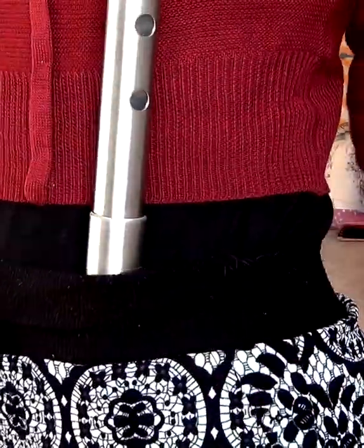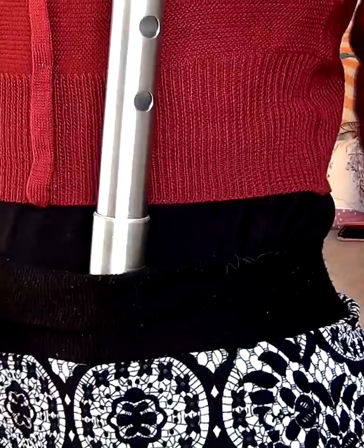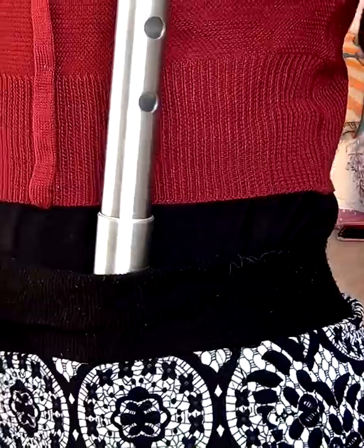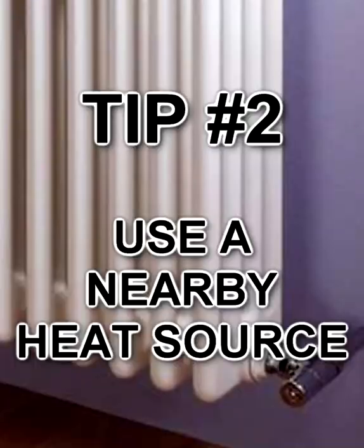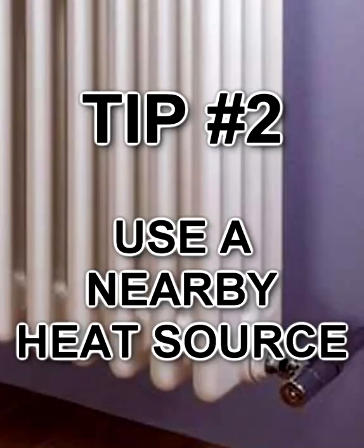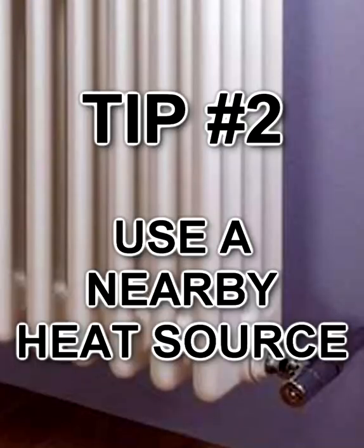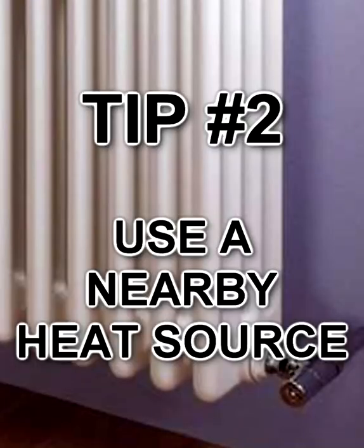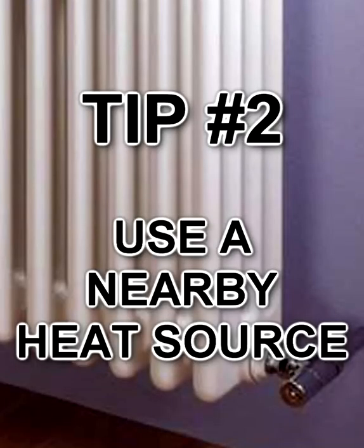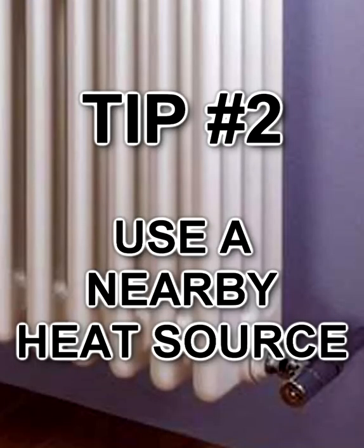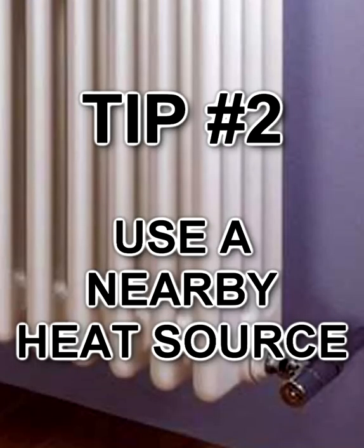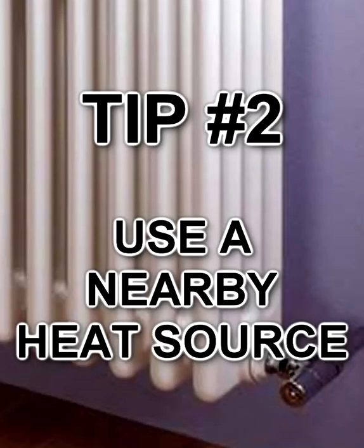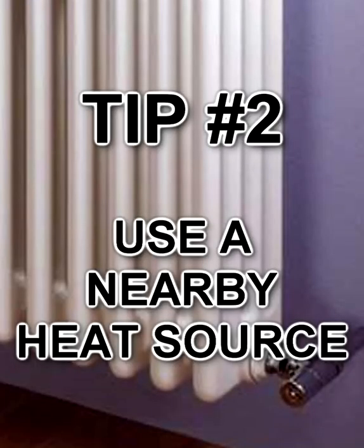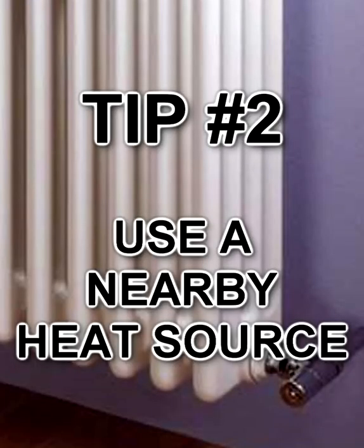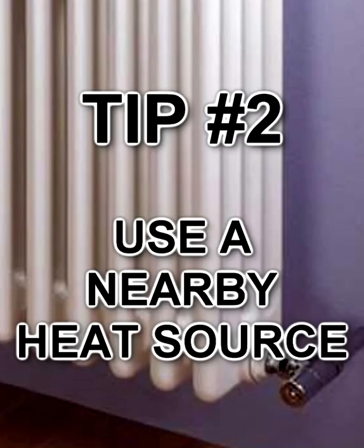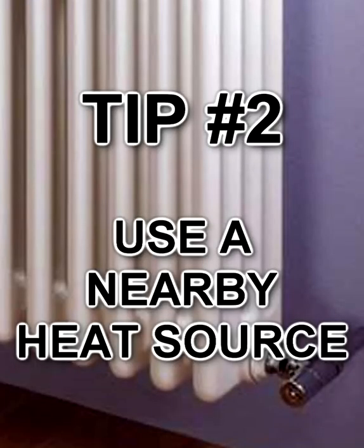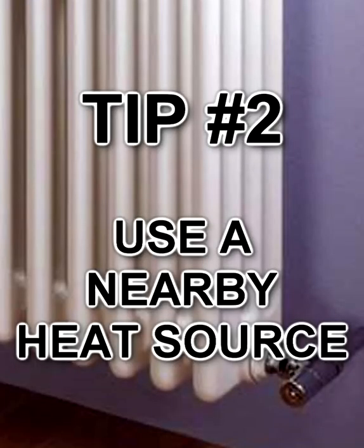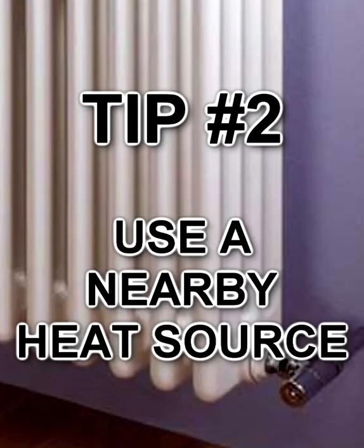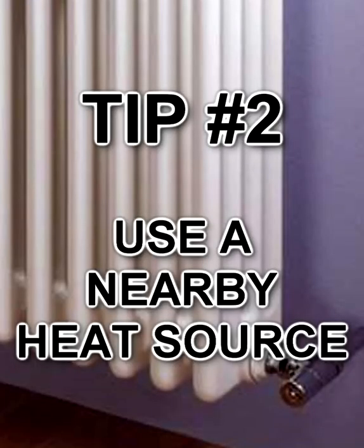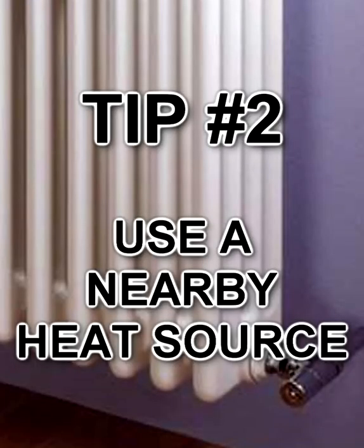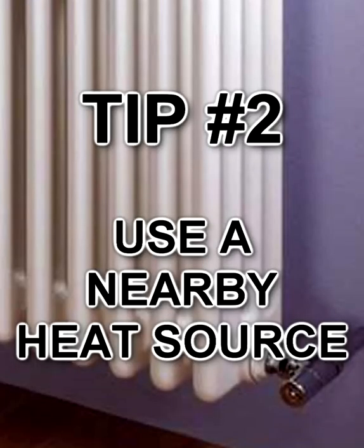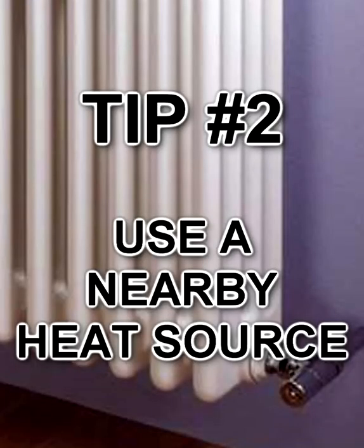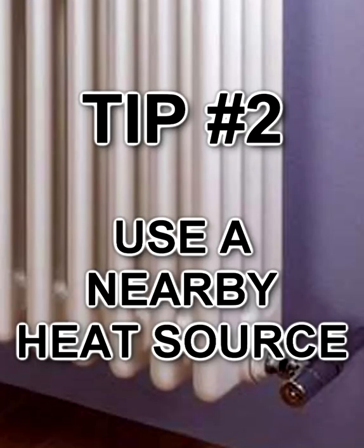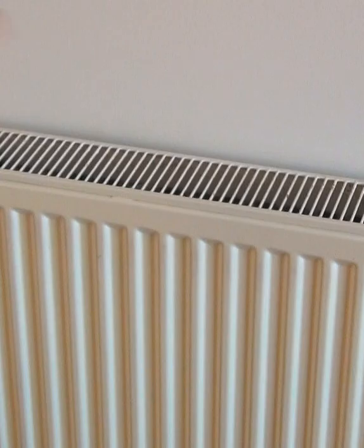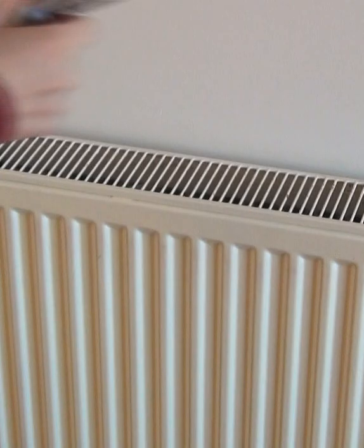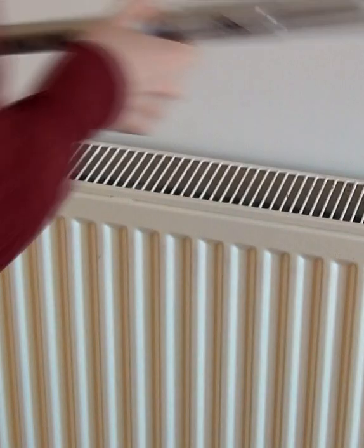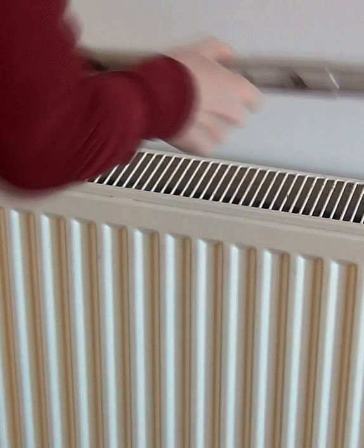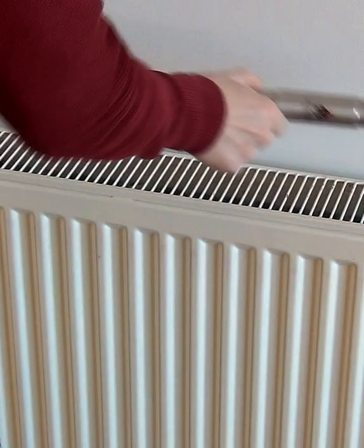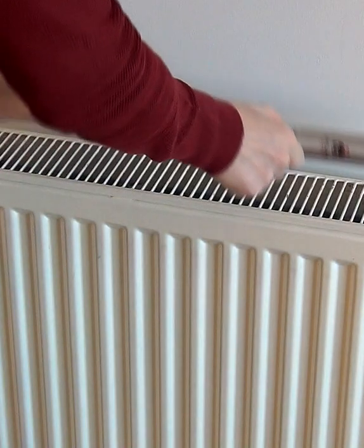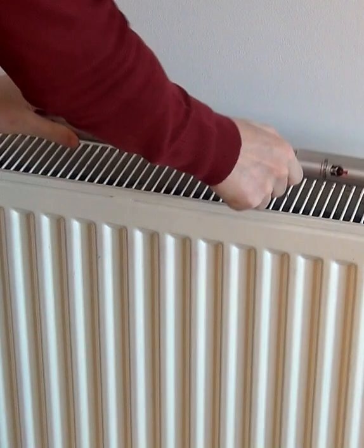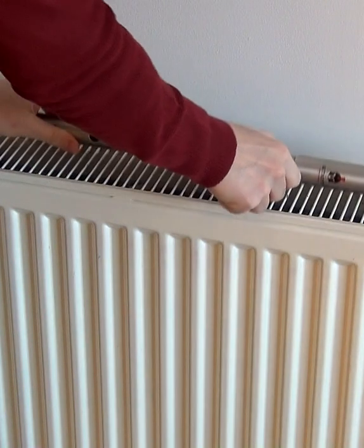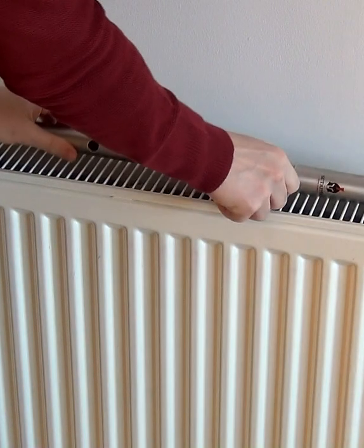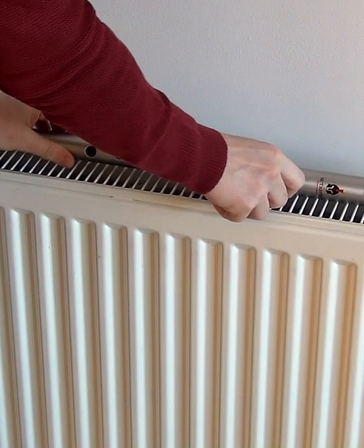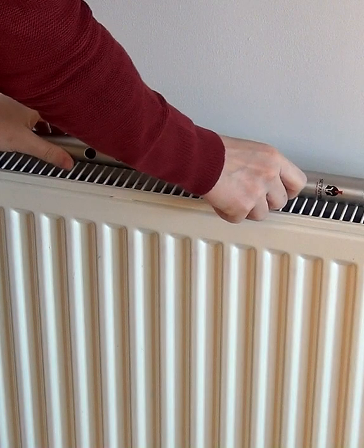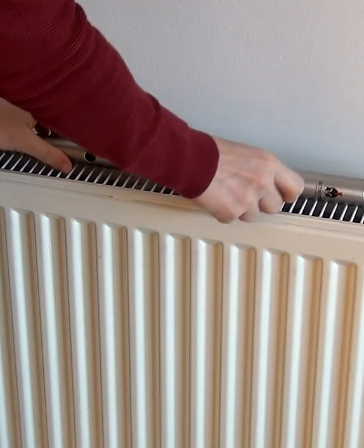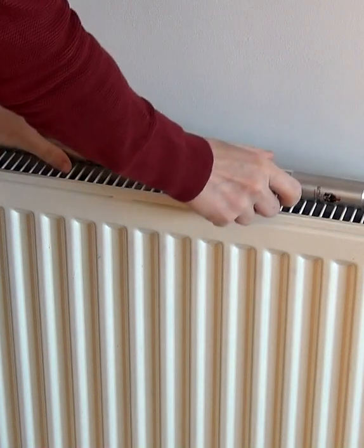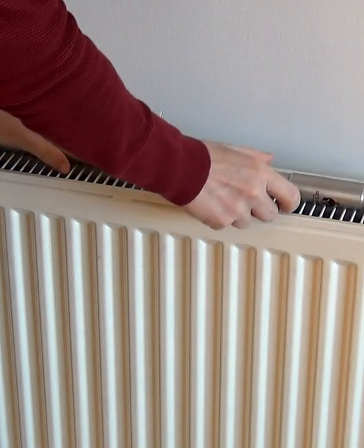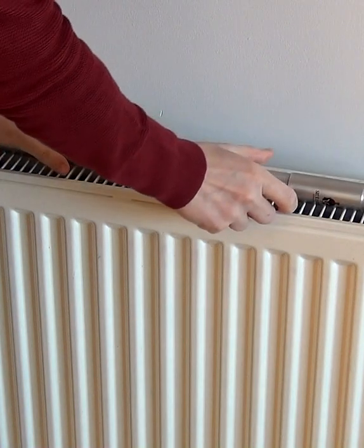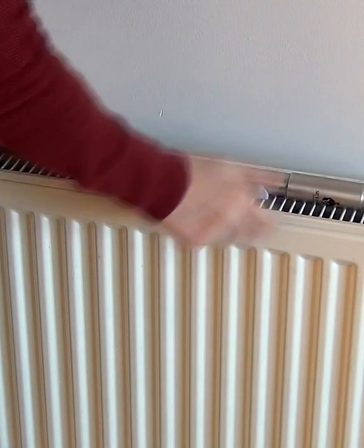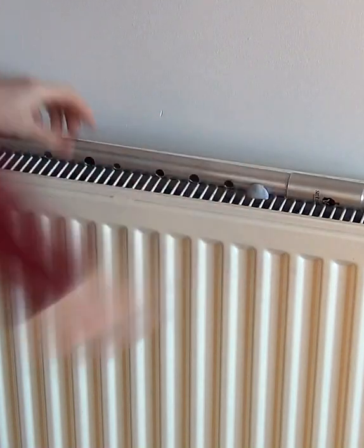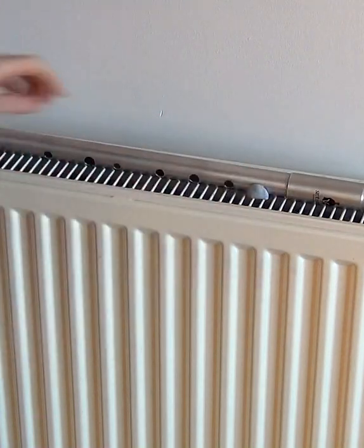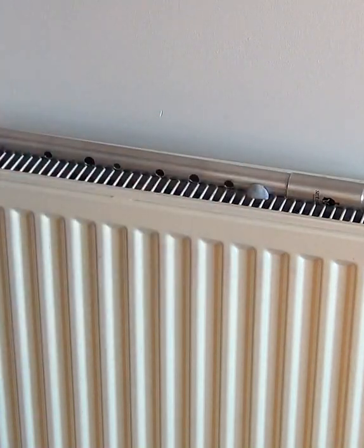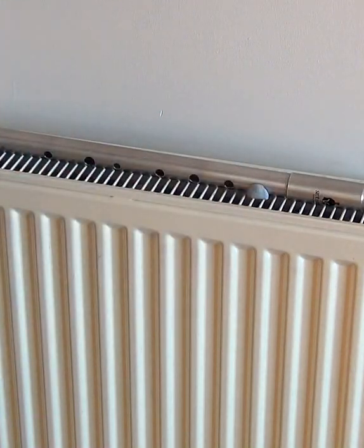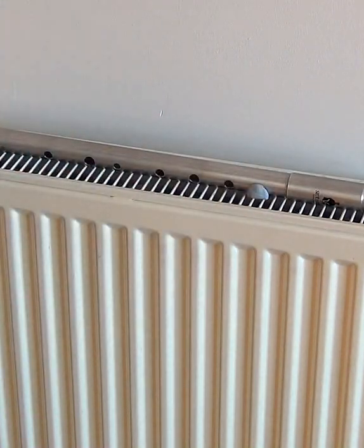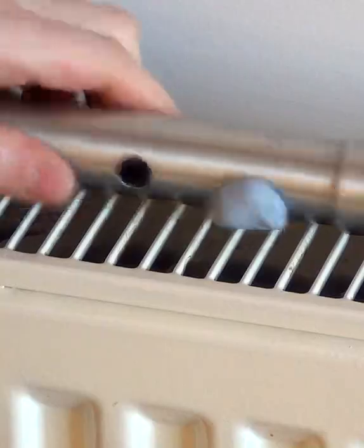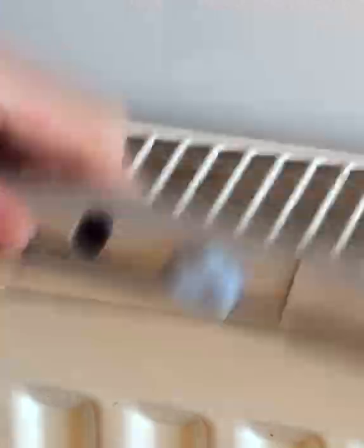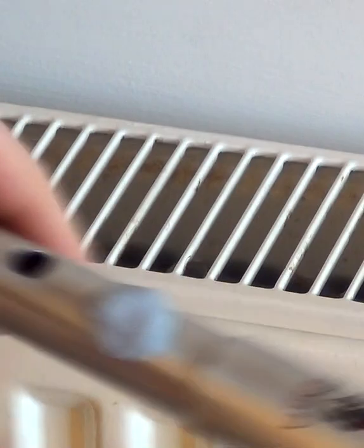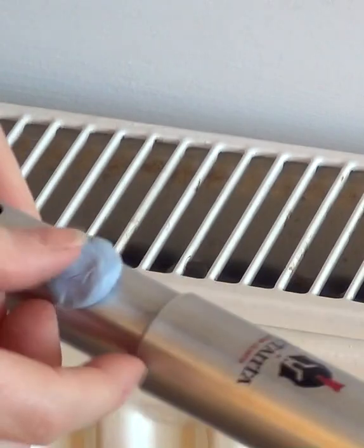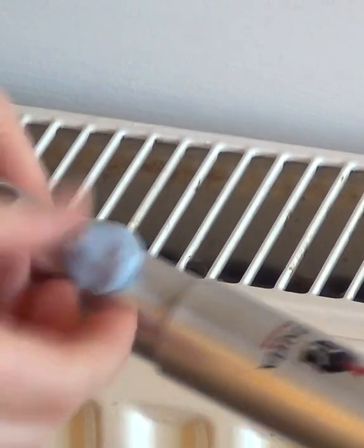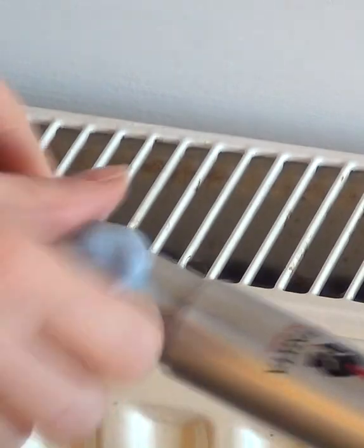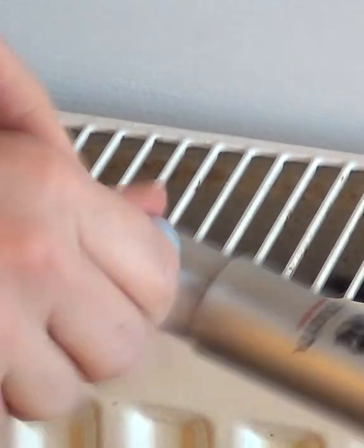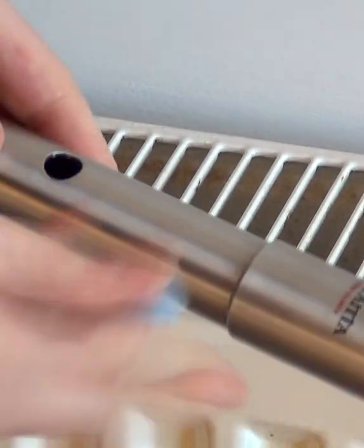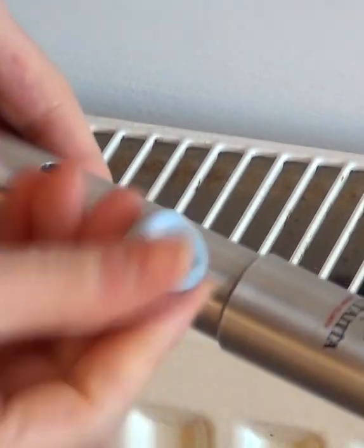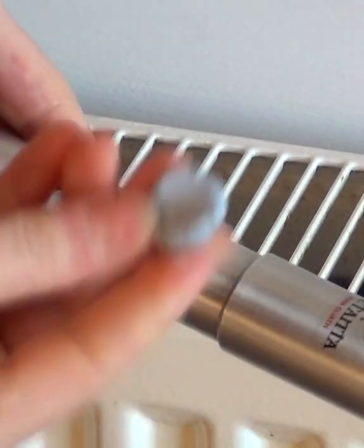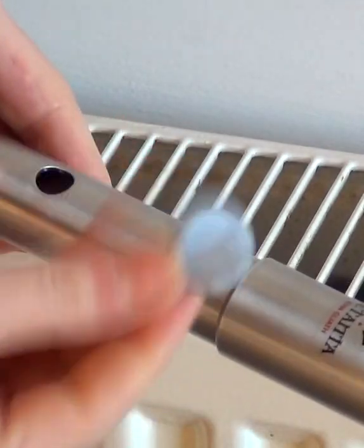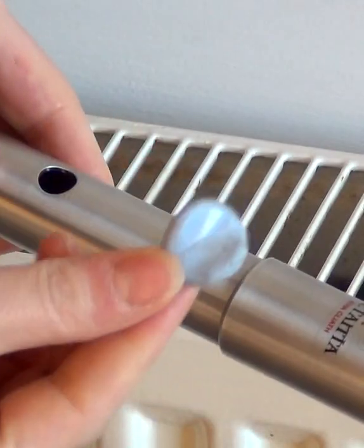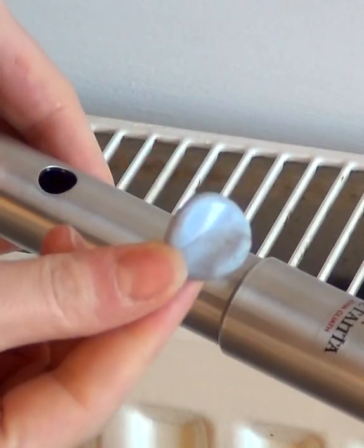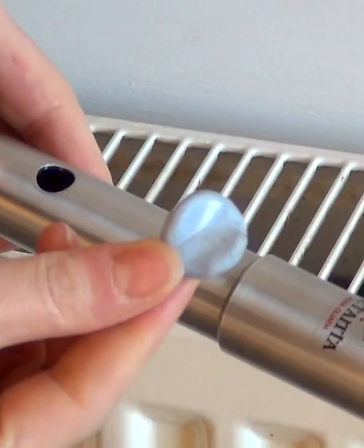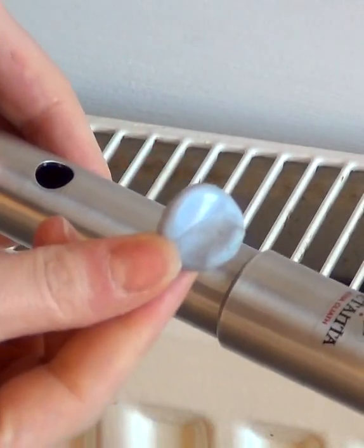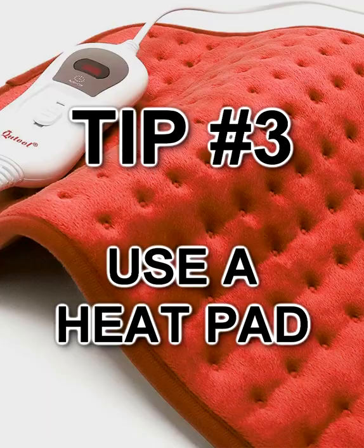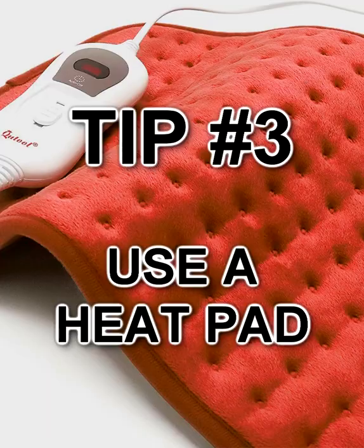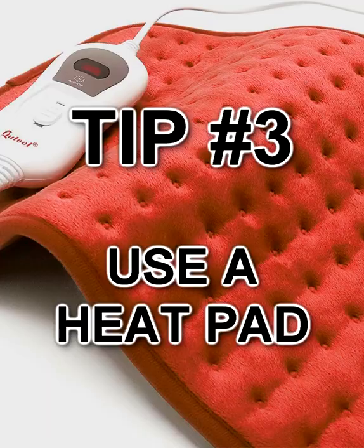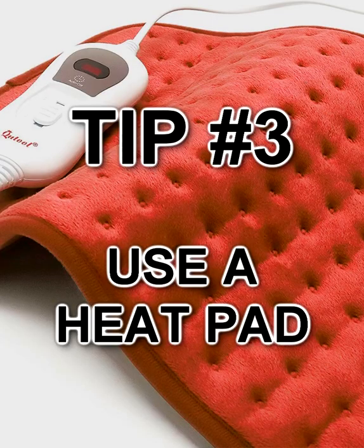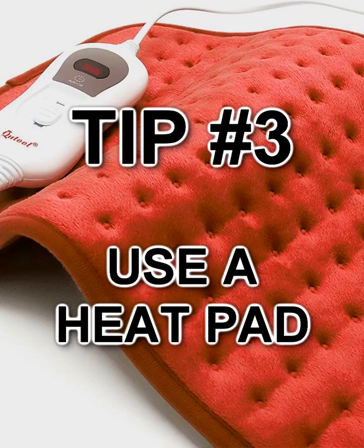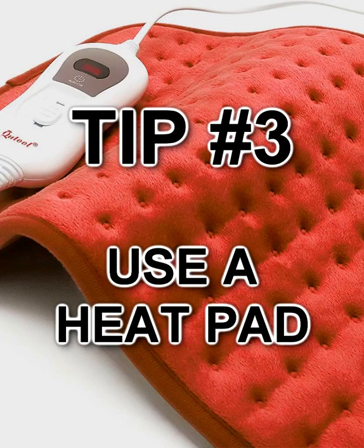Tip 2: Put your whistle on a nearby heat source, such as a radiator. Be sure to put some Blu-Tac on though so it doesn't fall off.